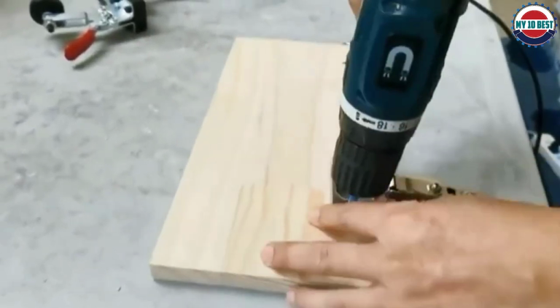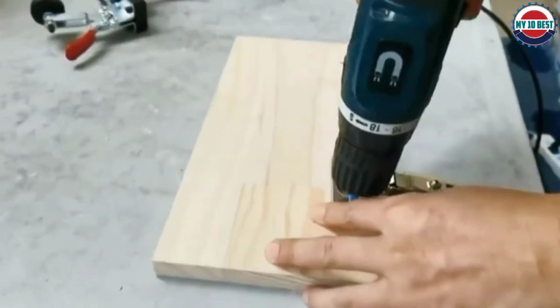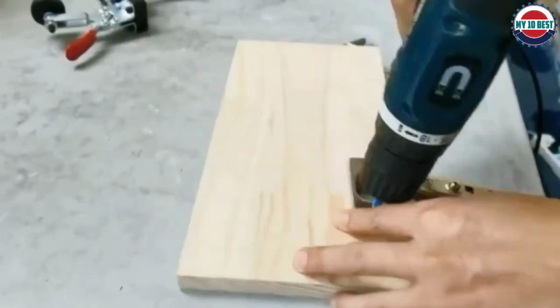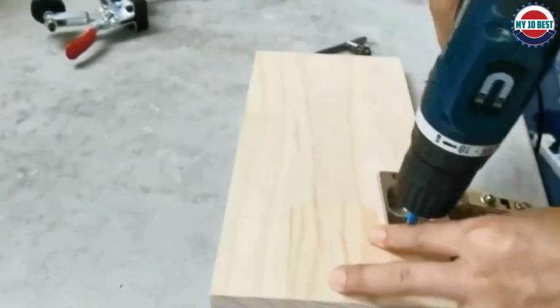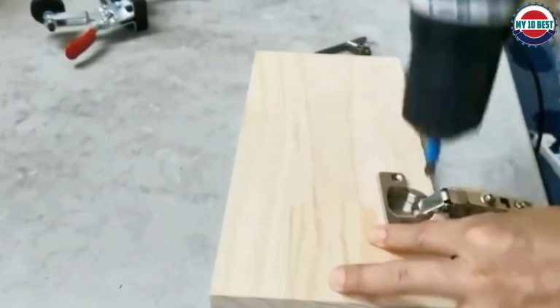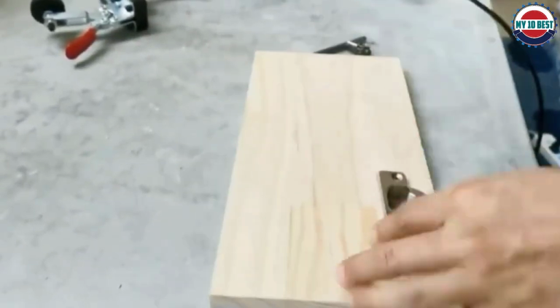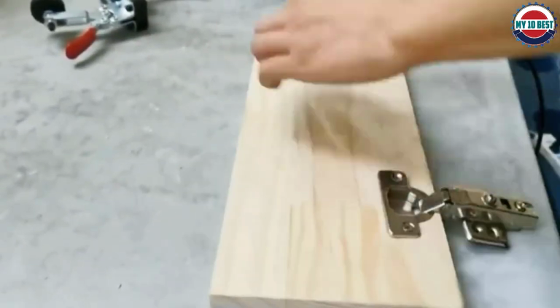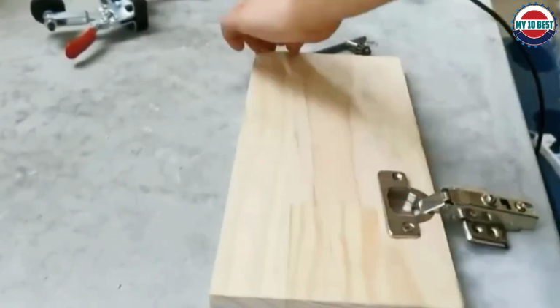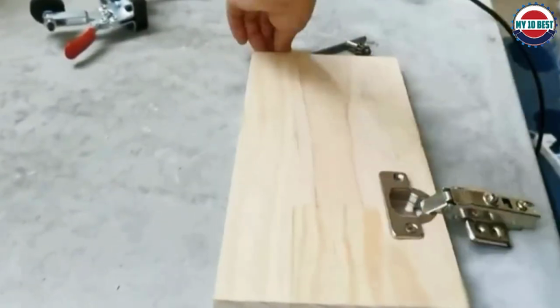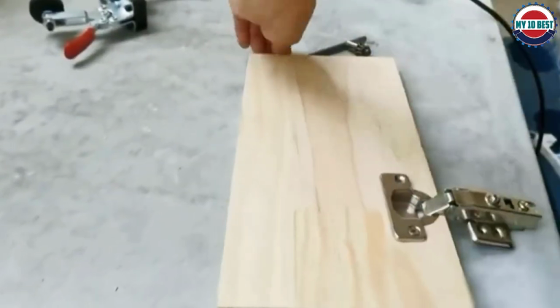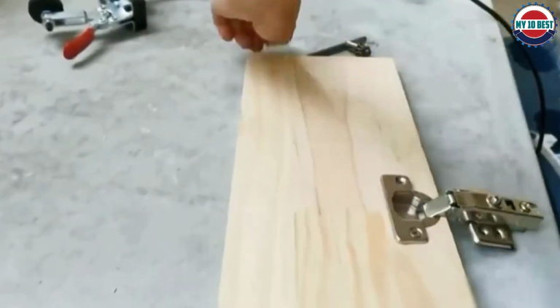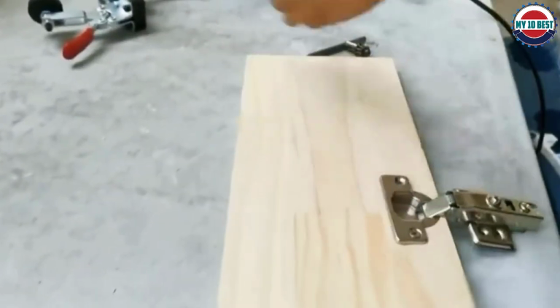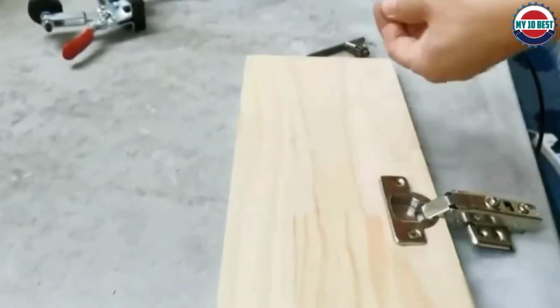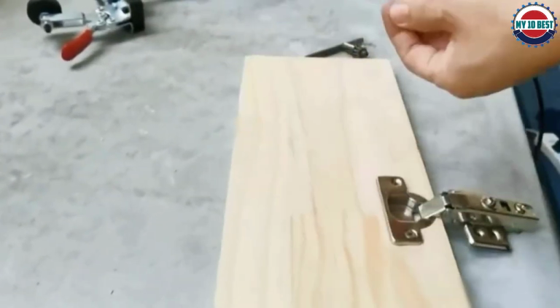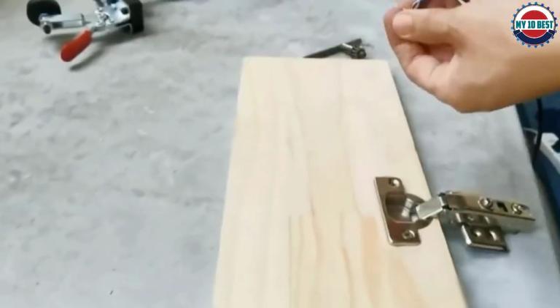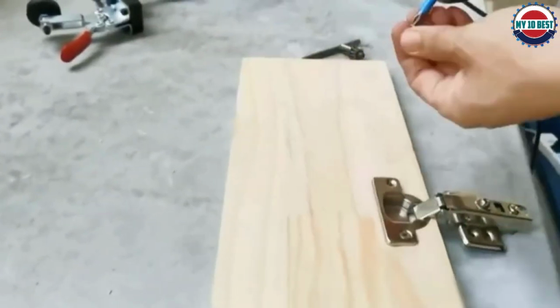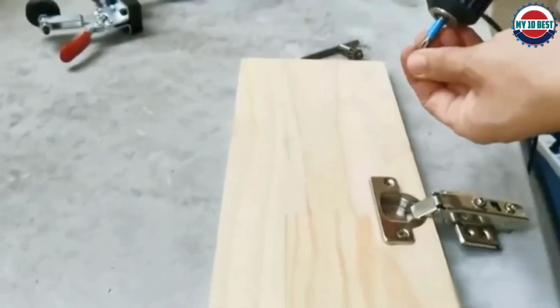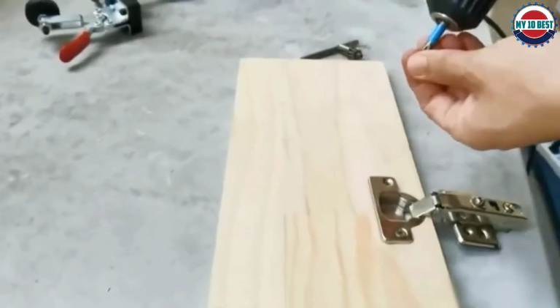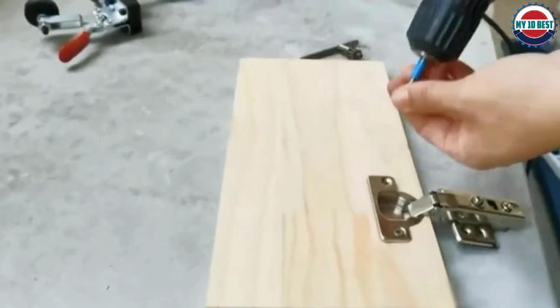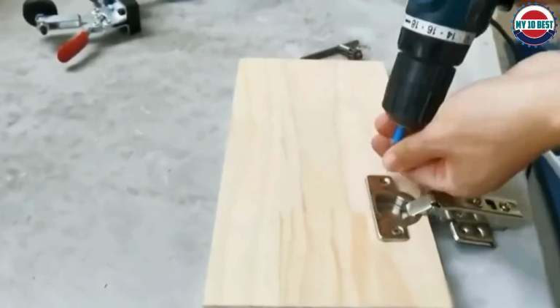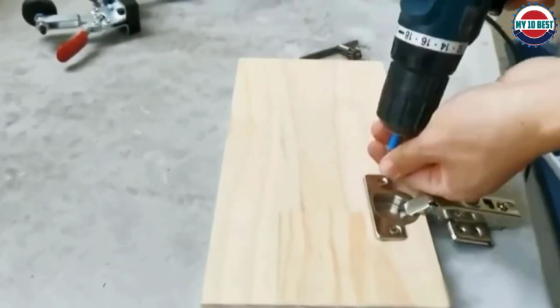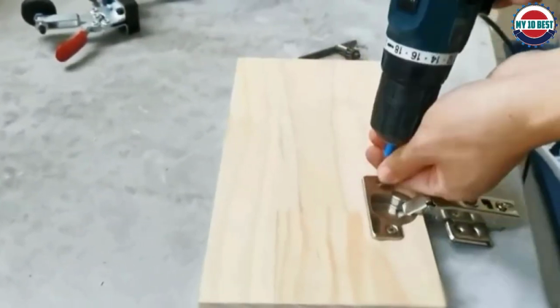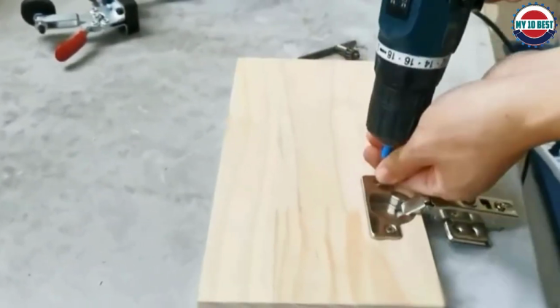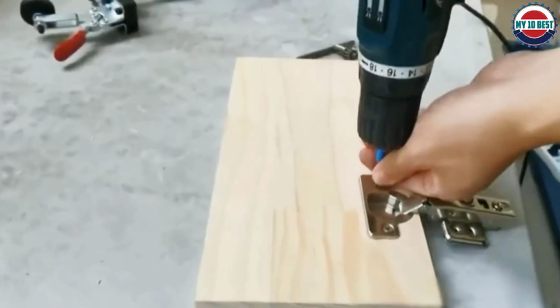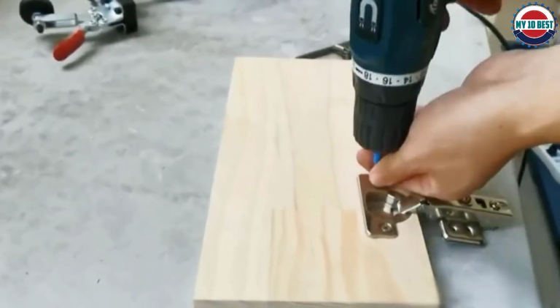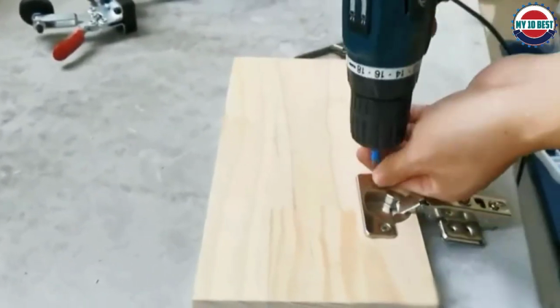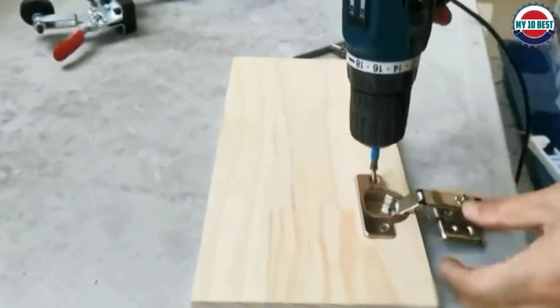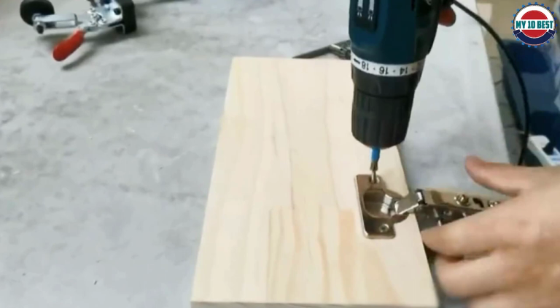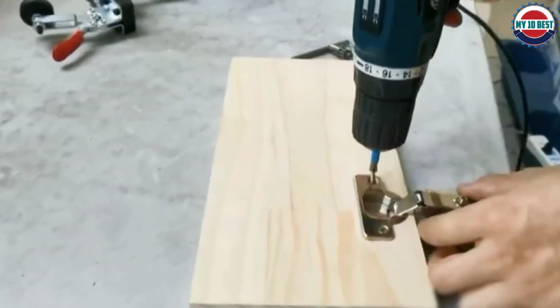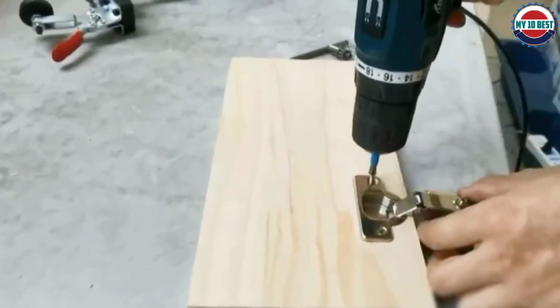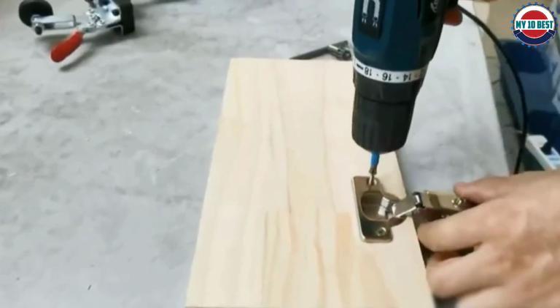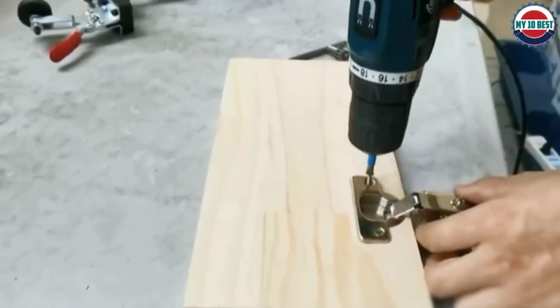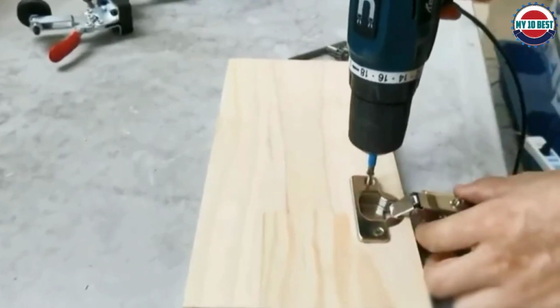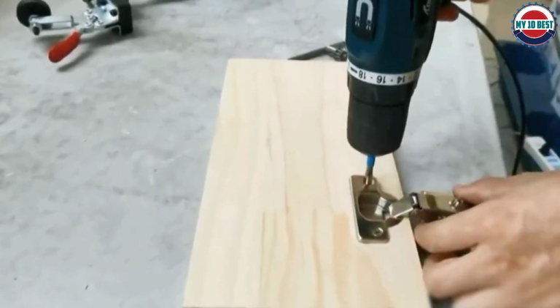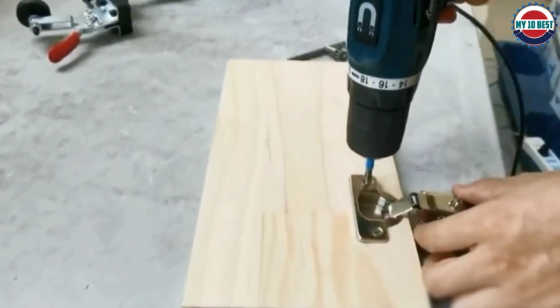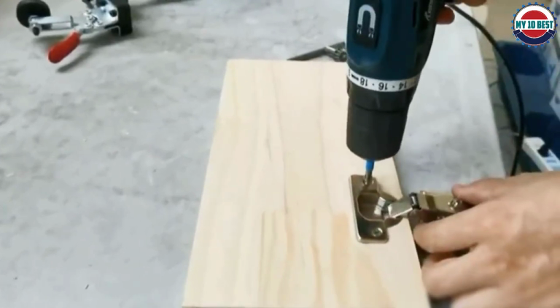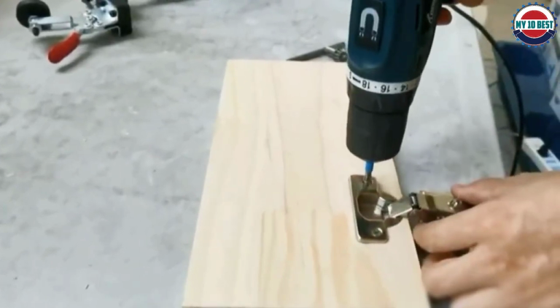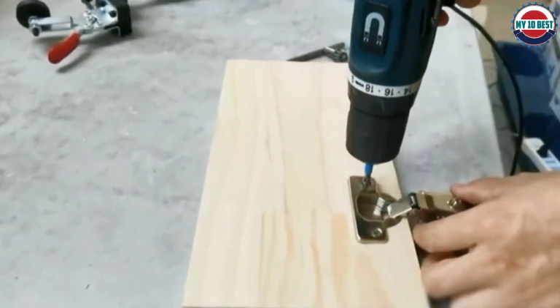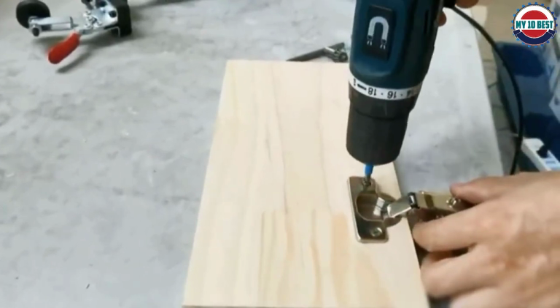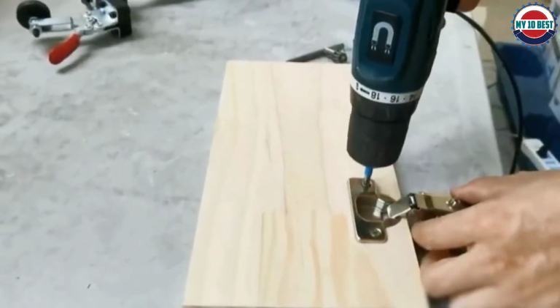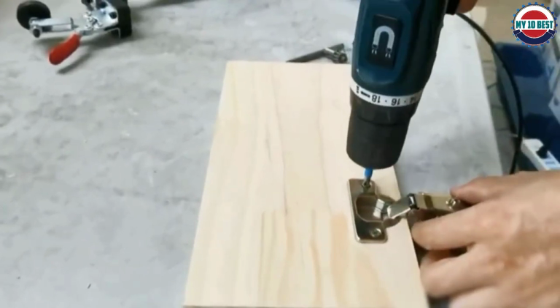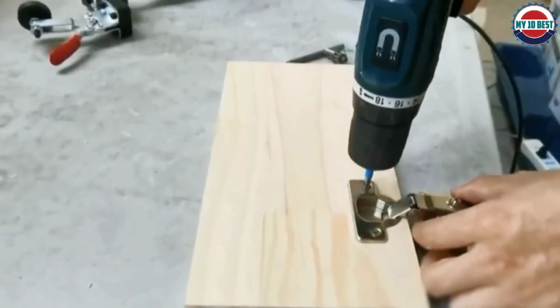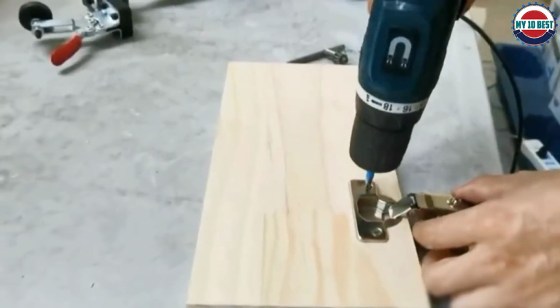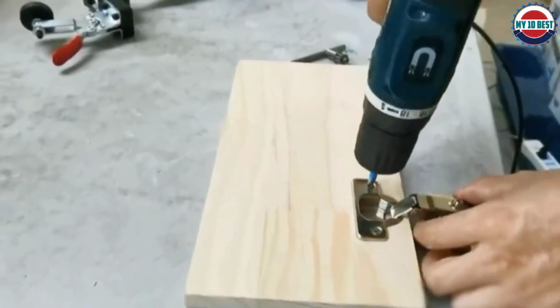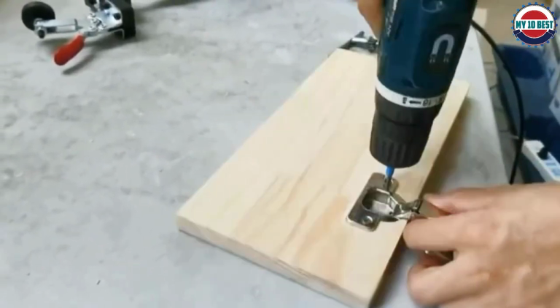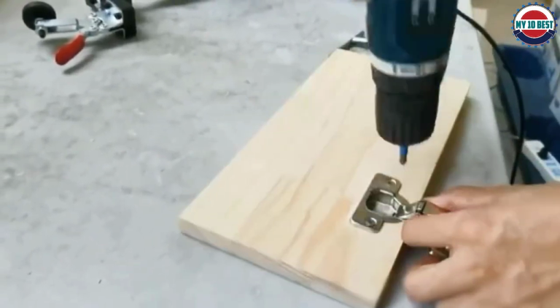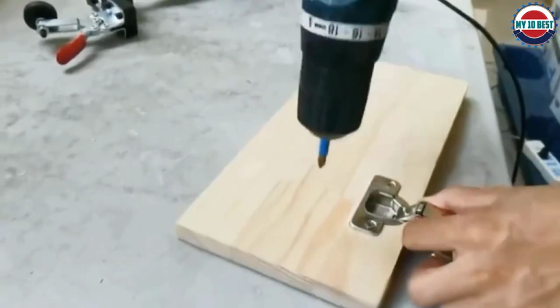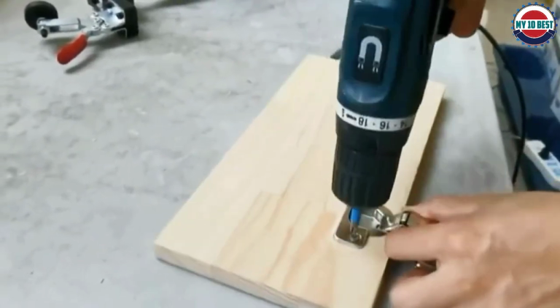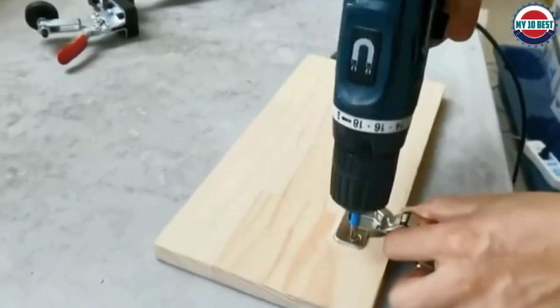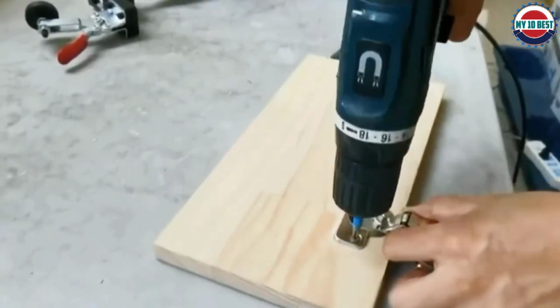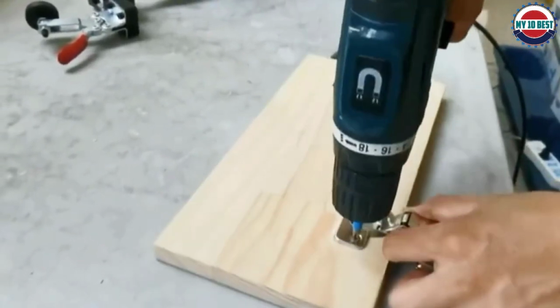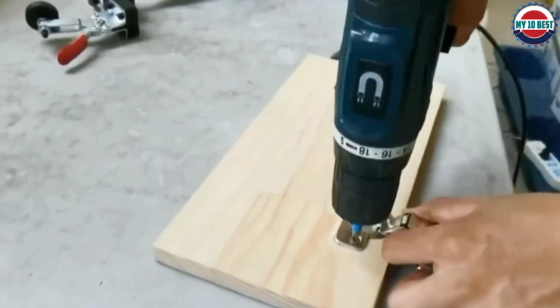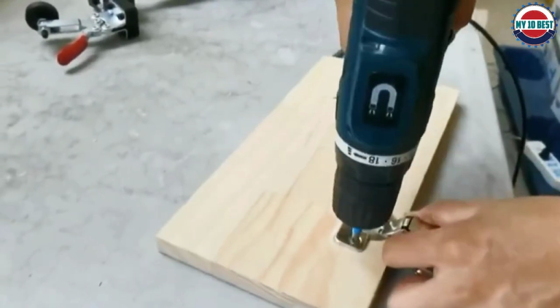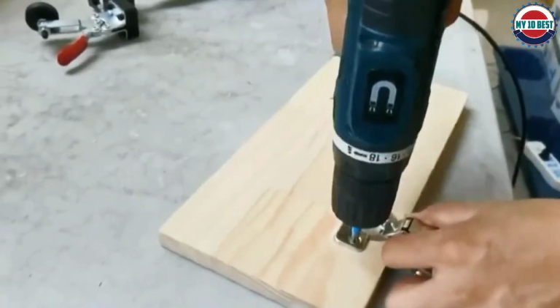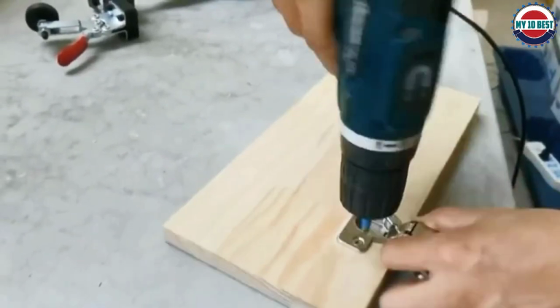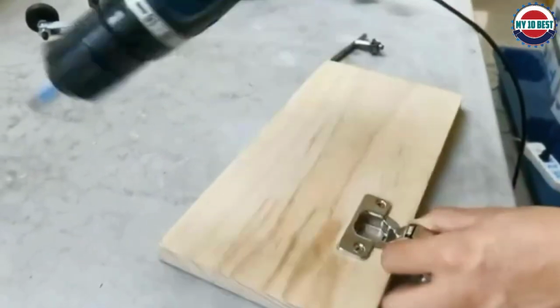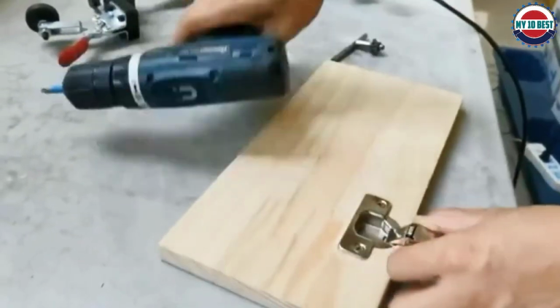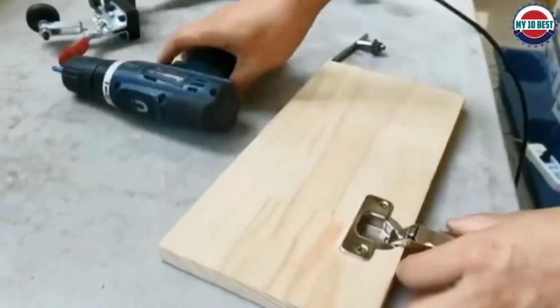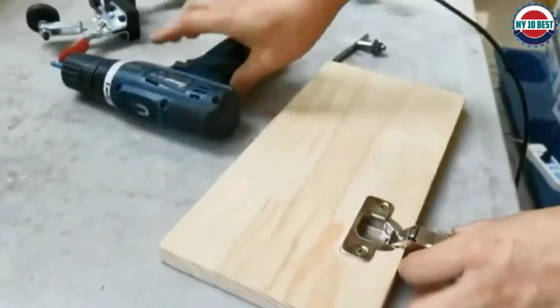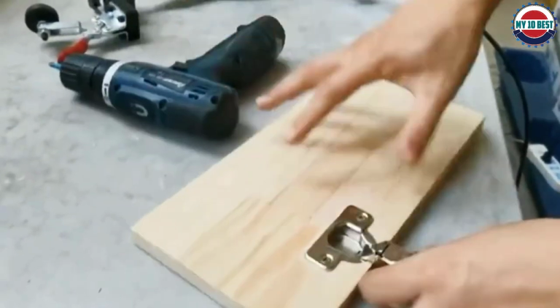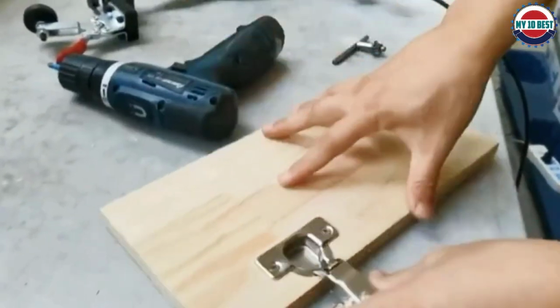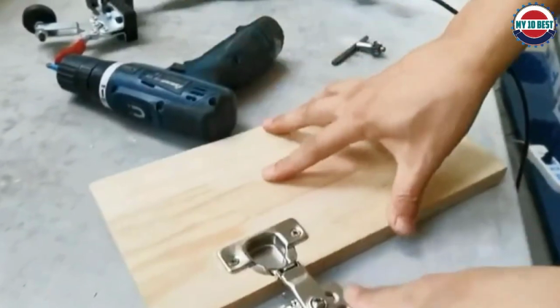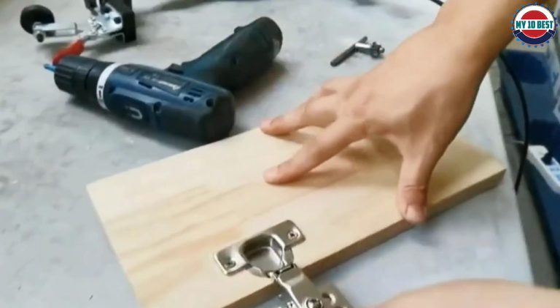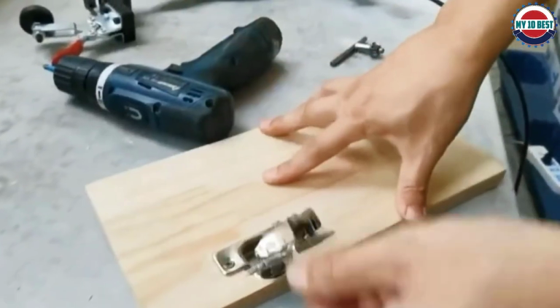Use a wrench to adjust the pressure plate to tighten it — the plate will not move when drilling, making the drilling firmer.